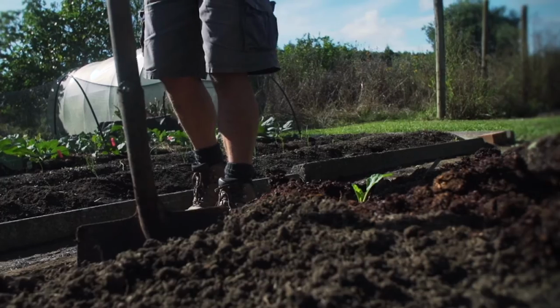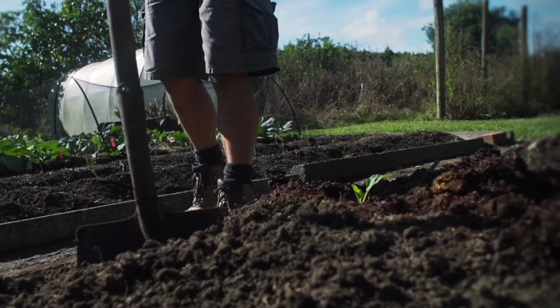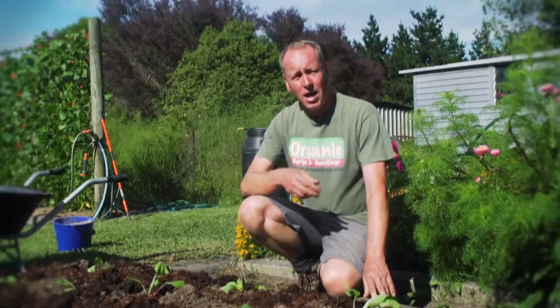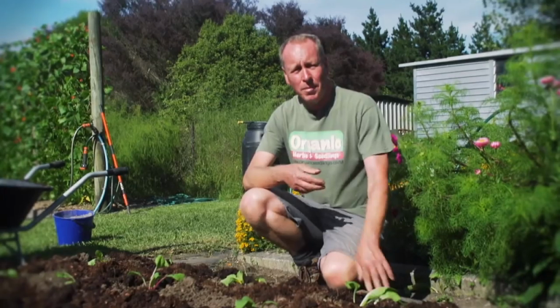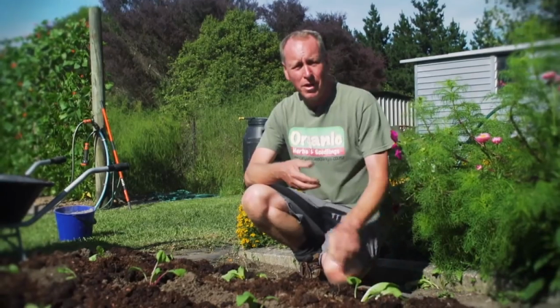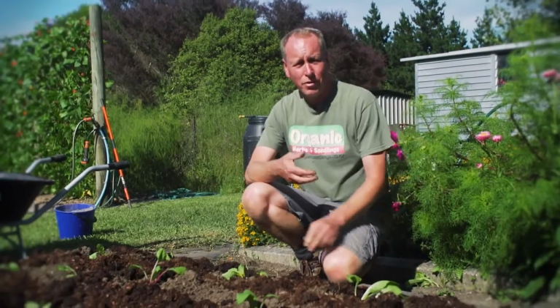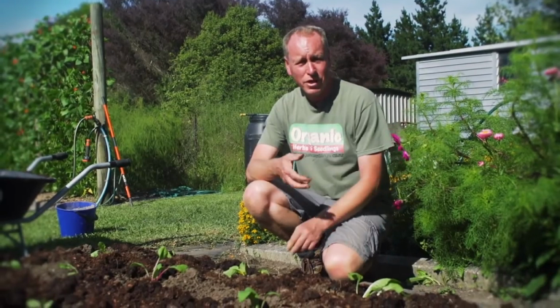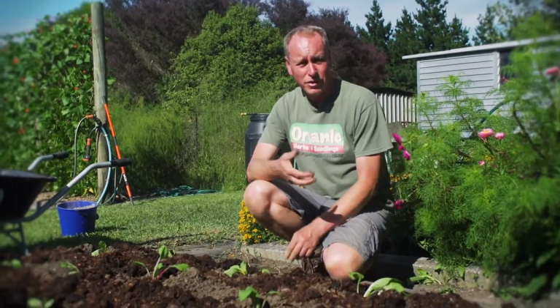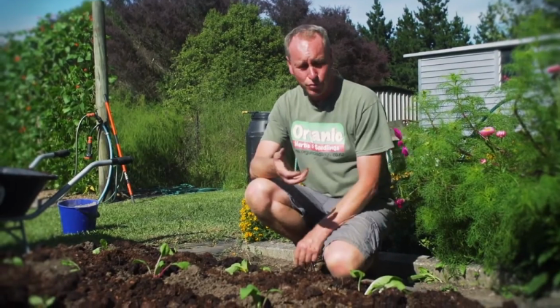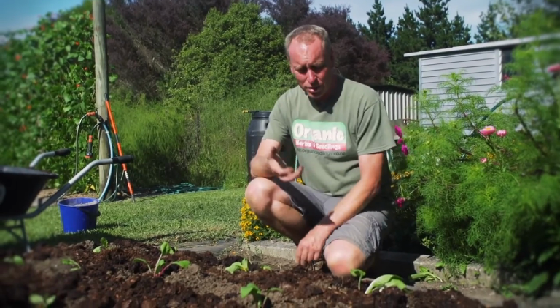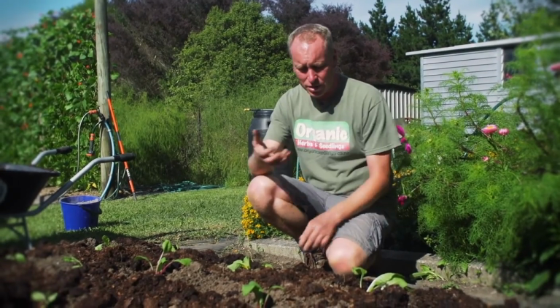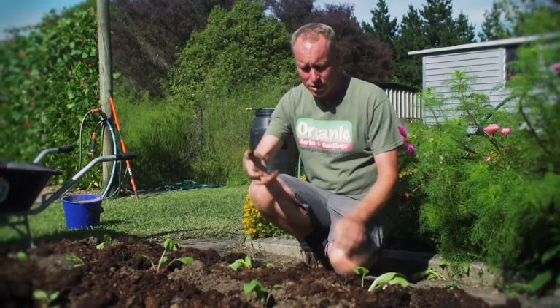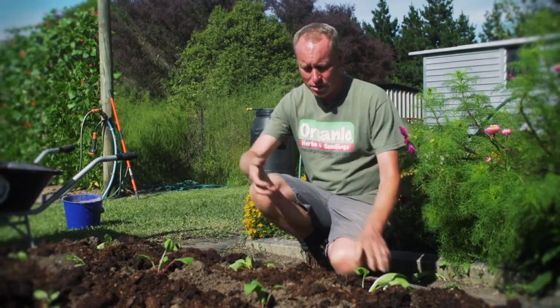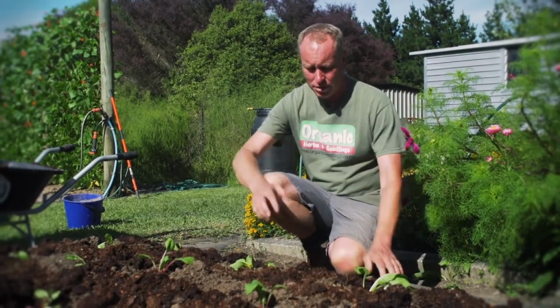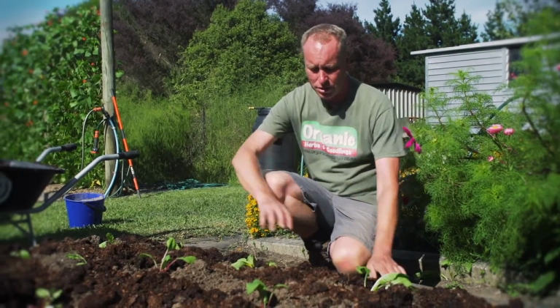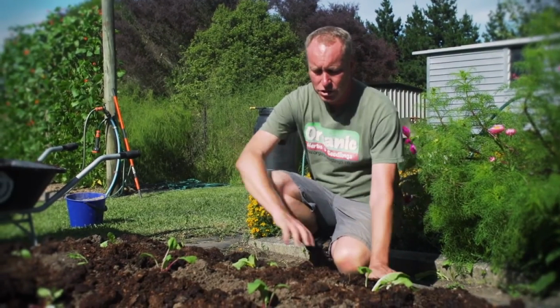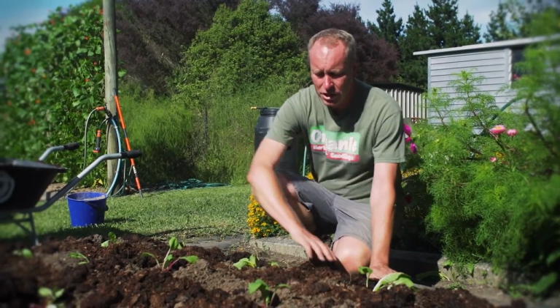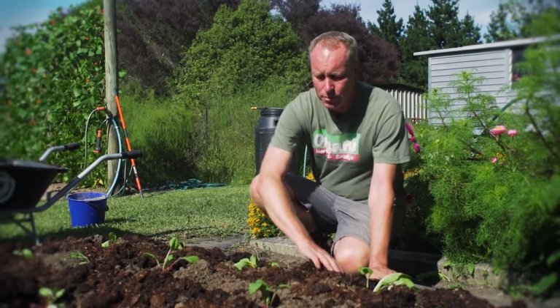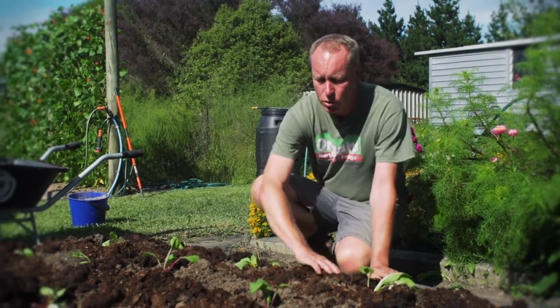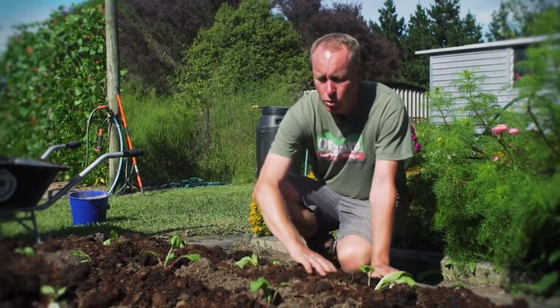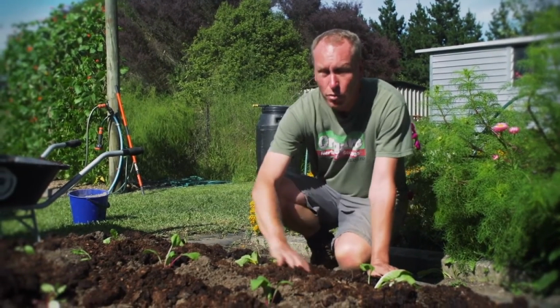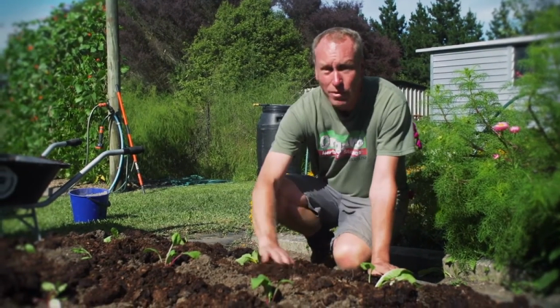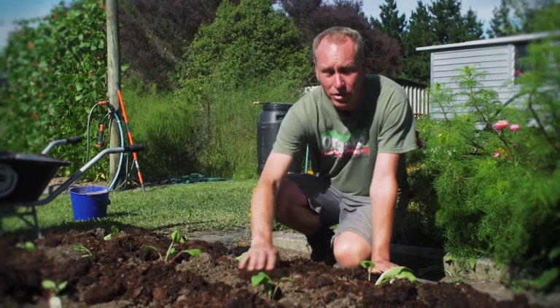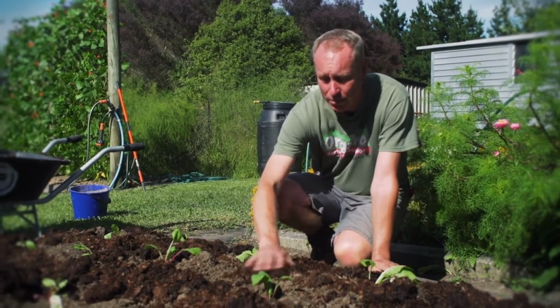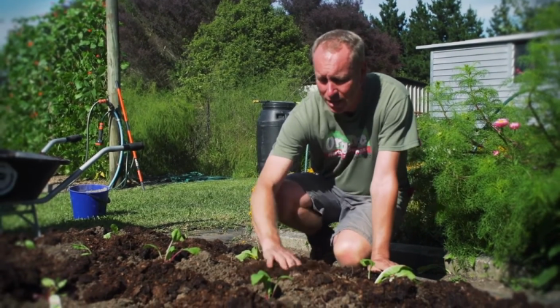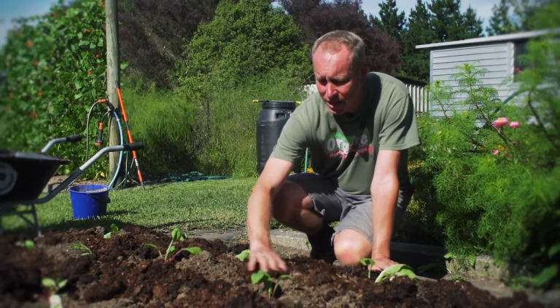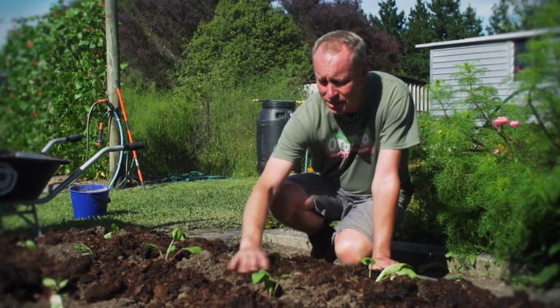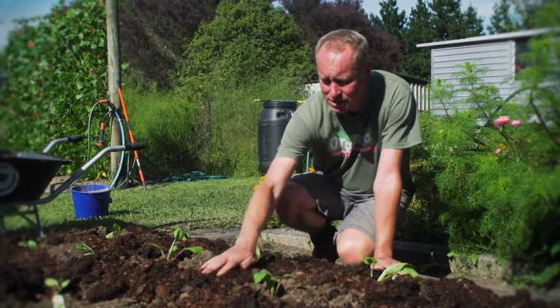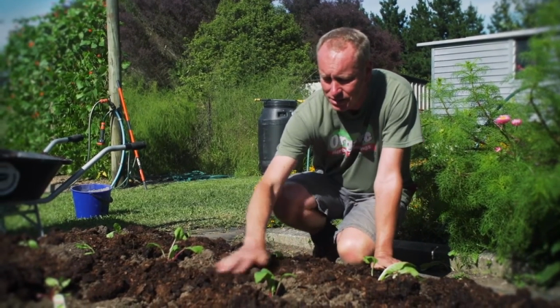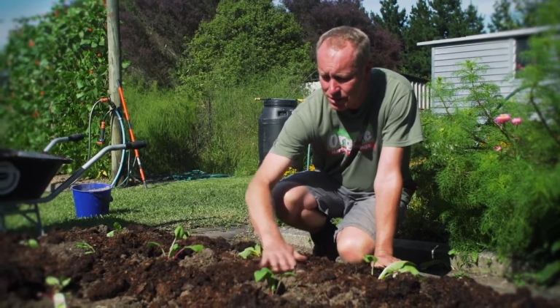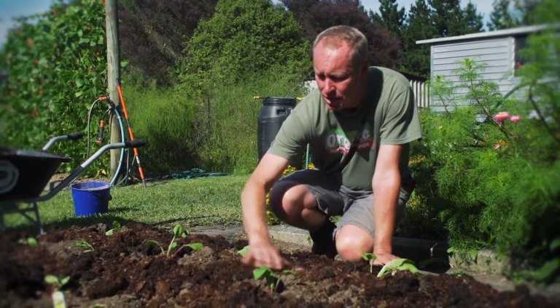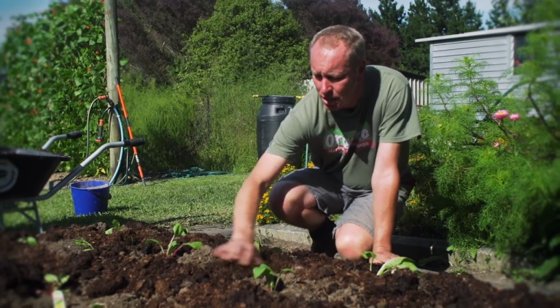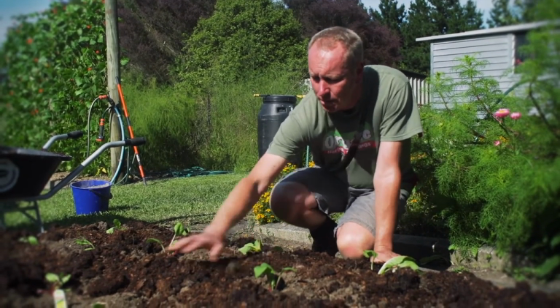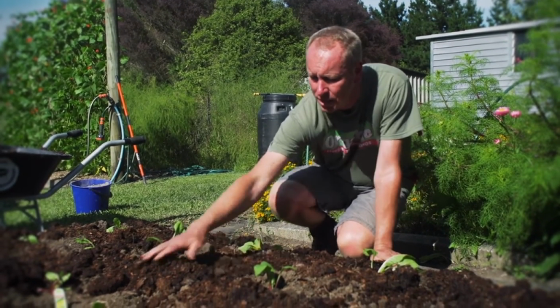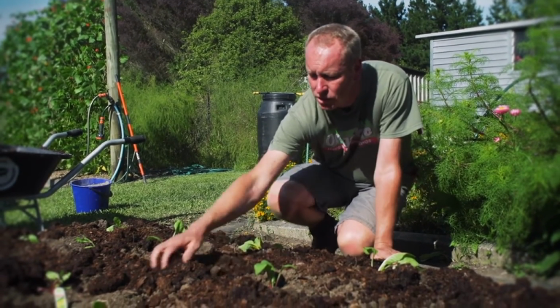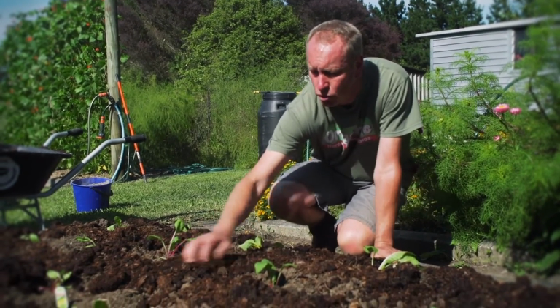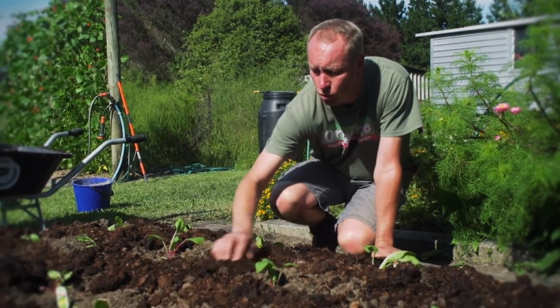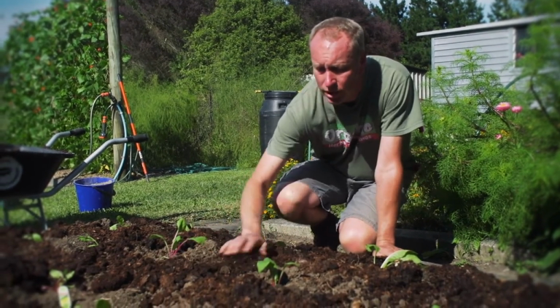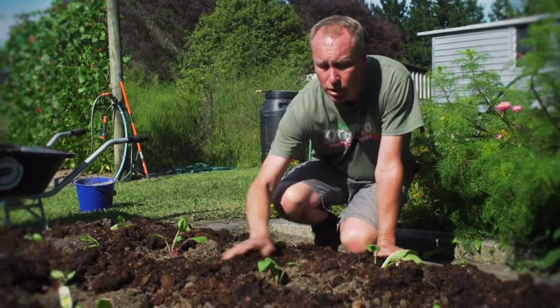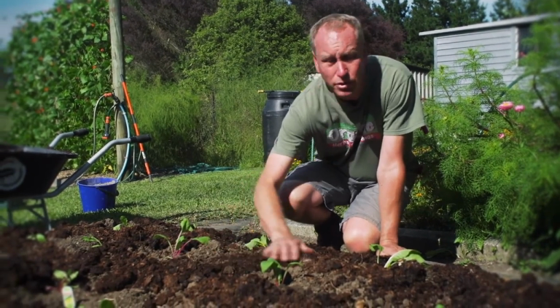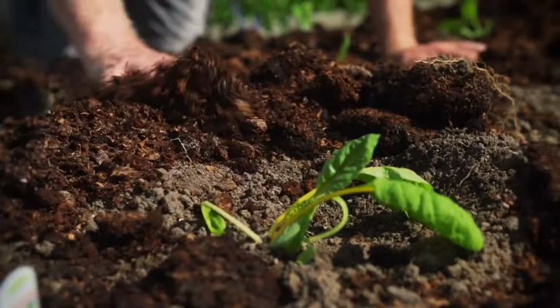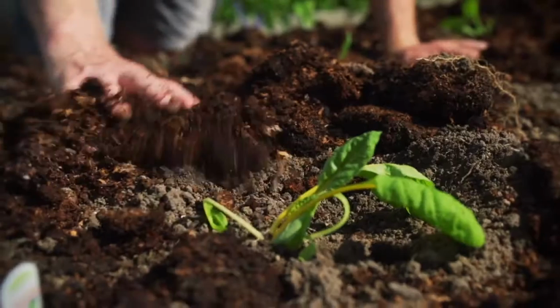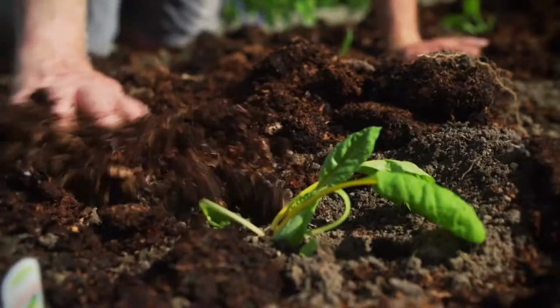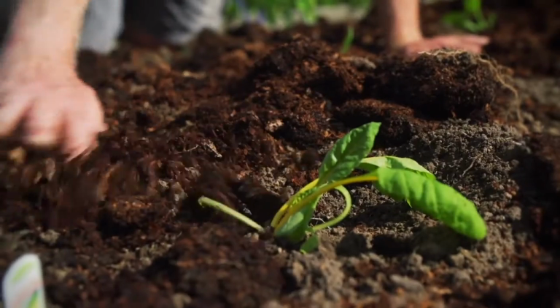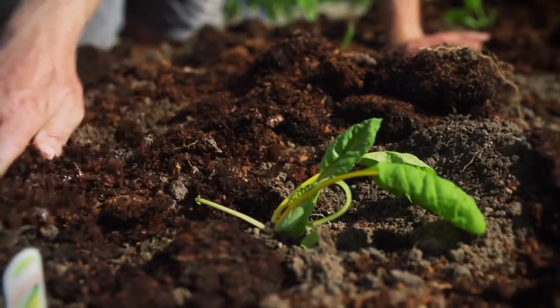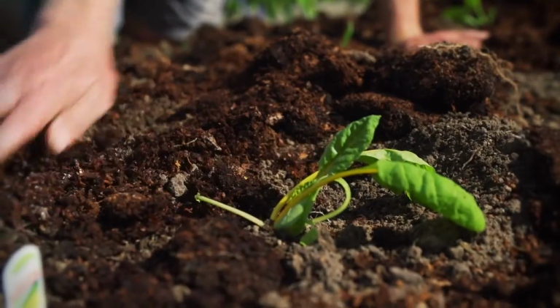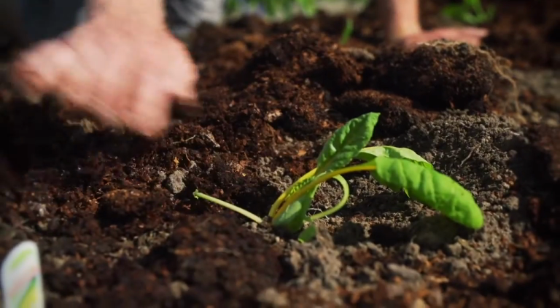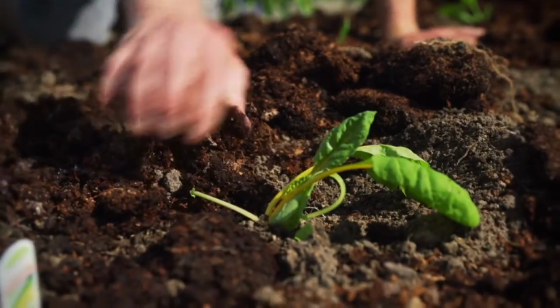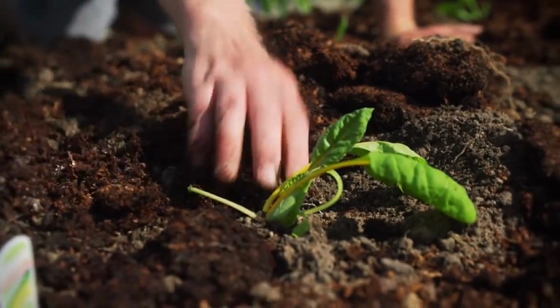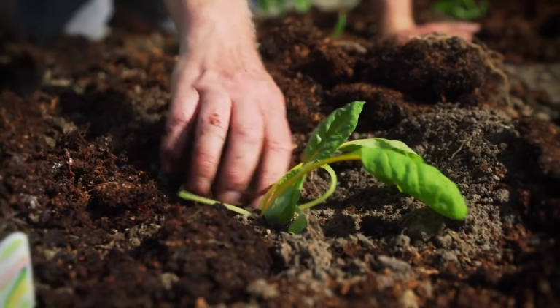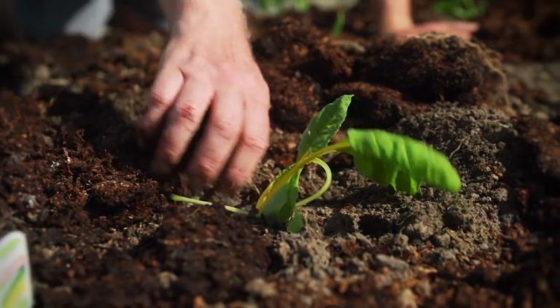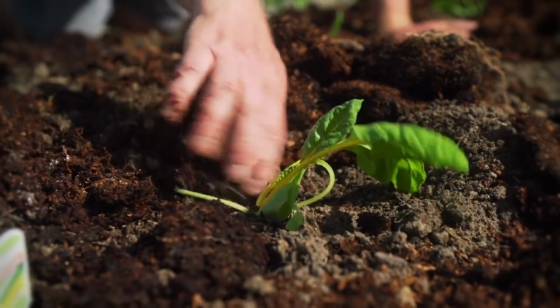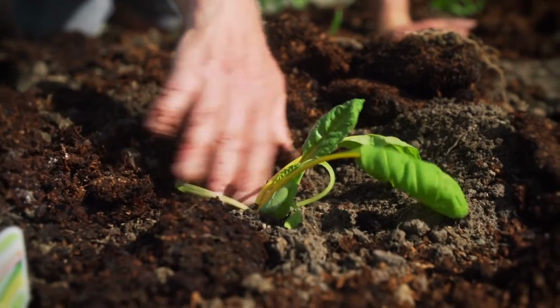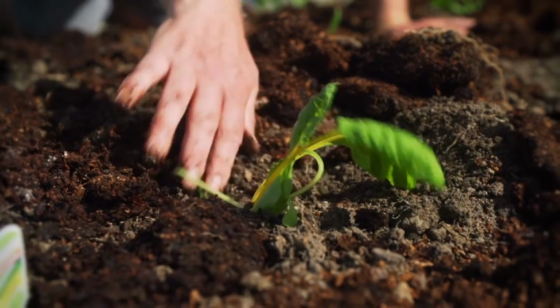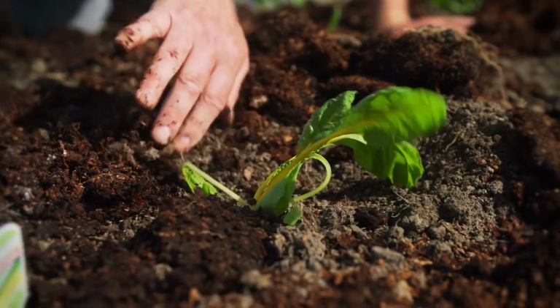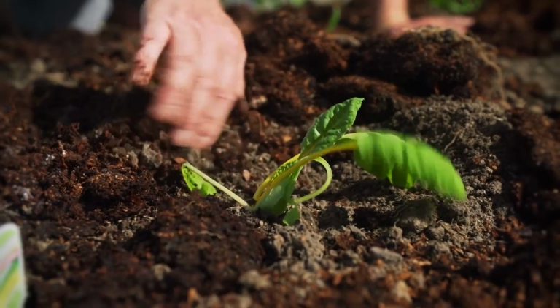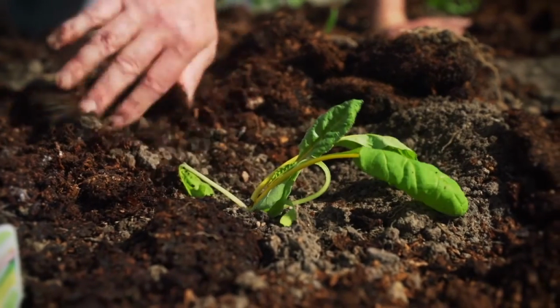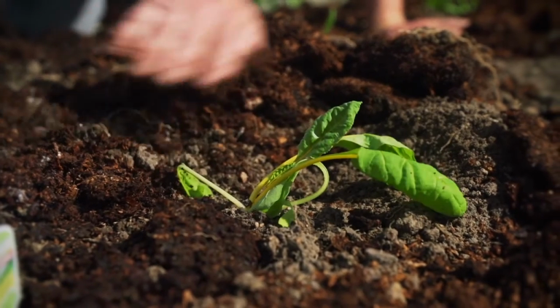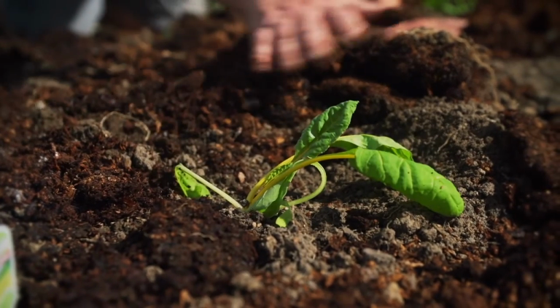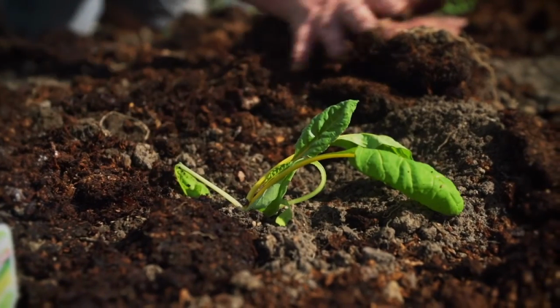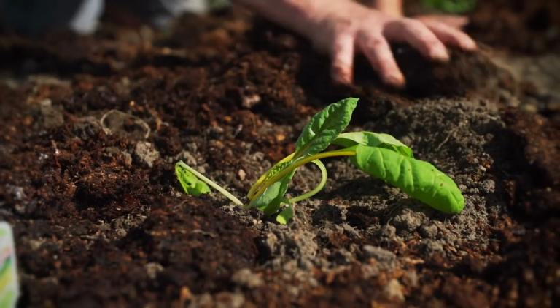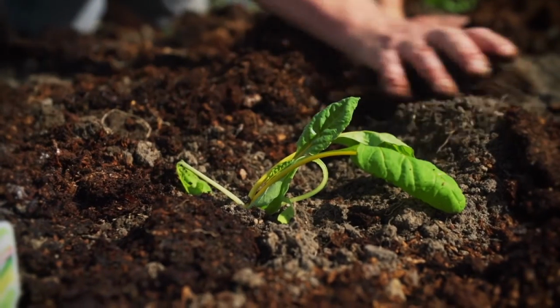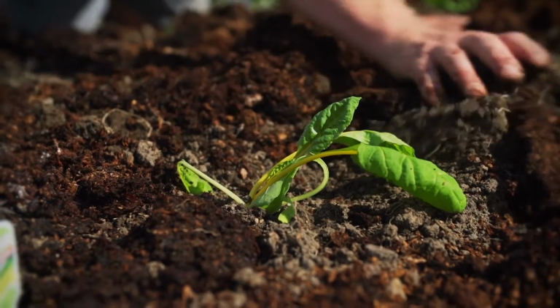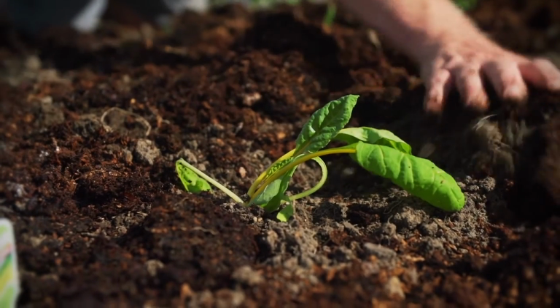I'm now going to spread the chicken manure around the plants, making sure it doesn't touch the stem because it can still burn at this stage.